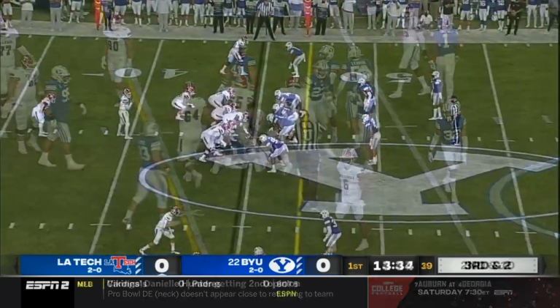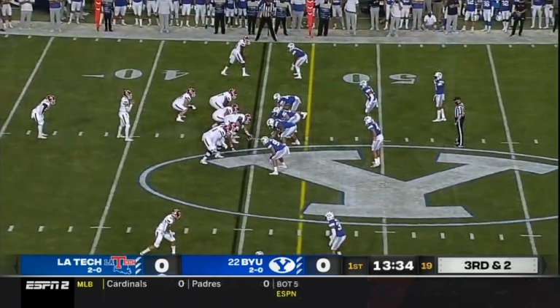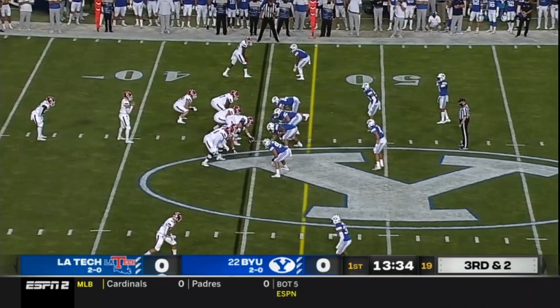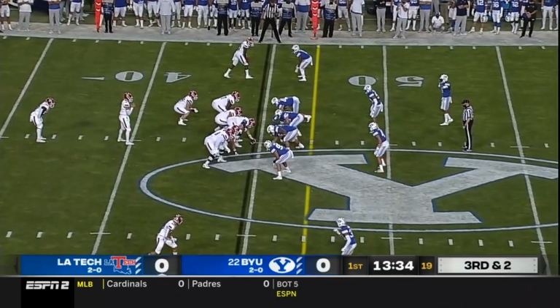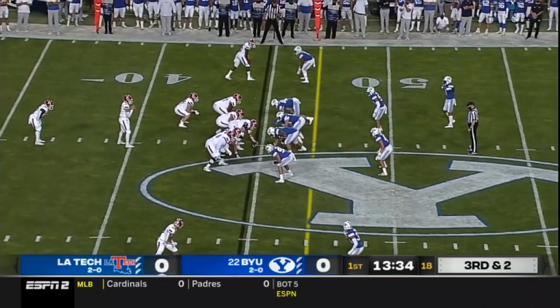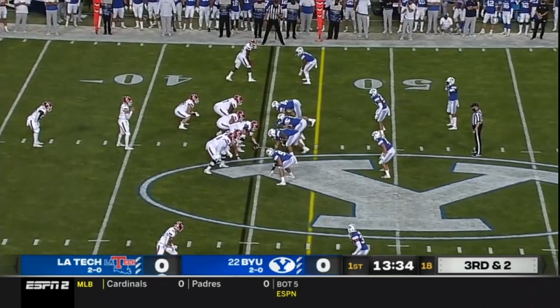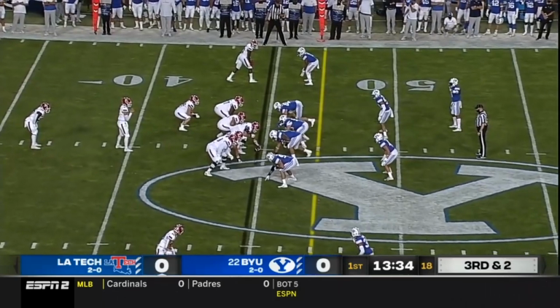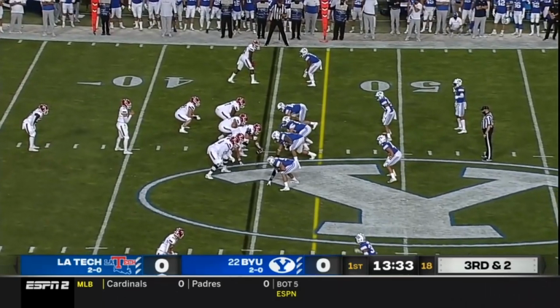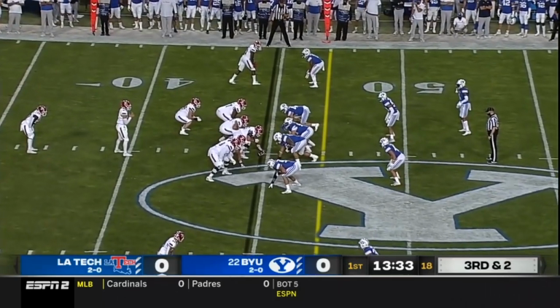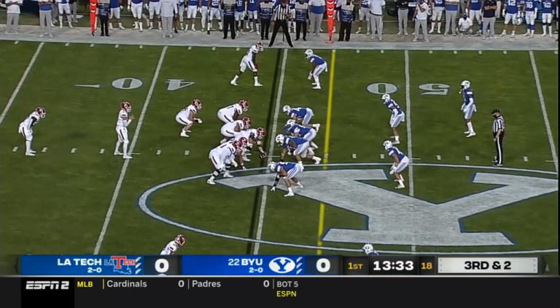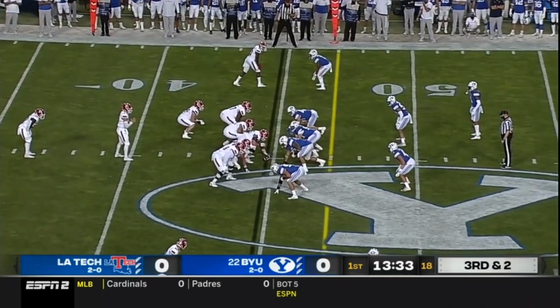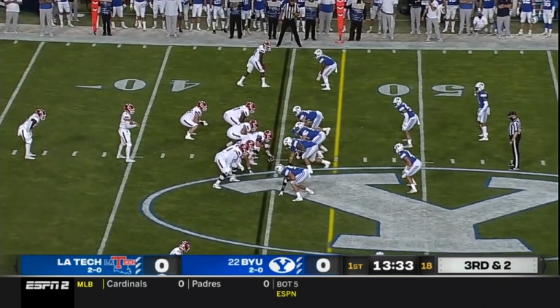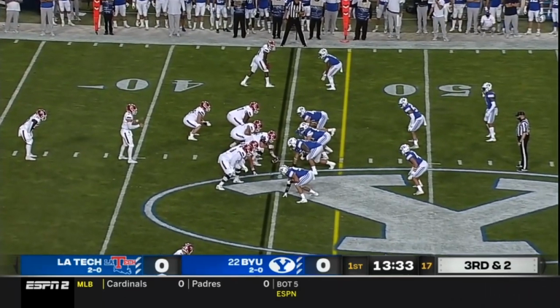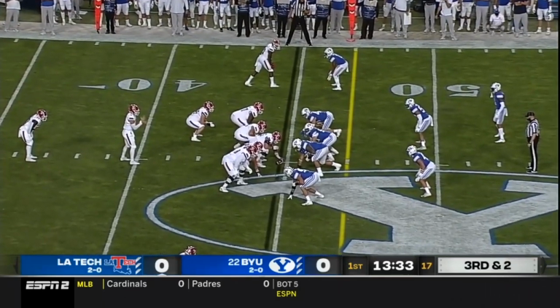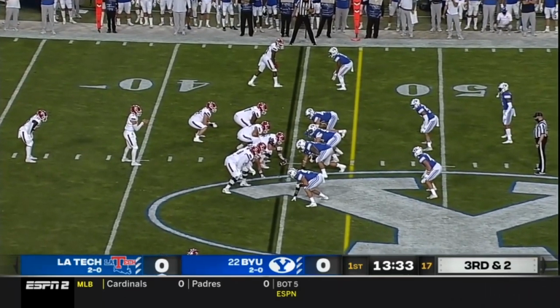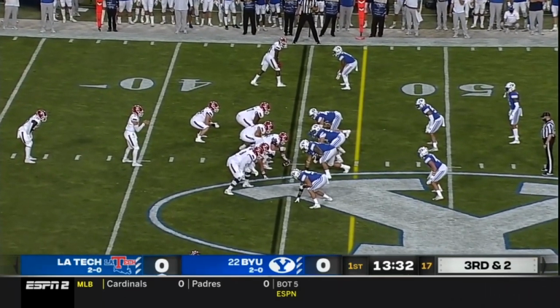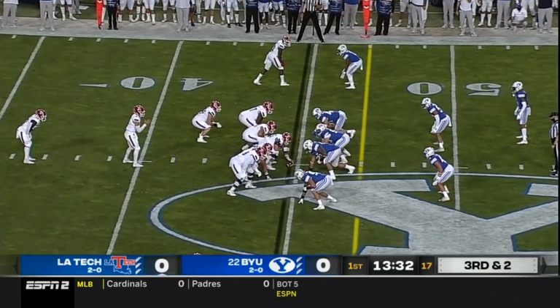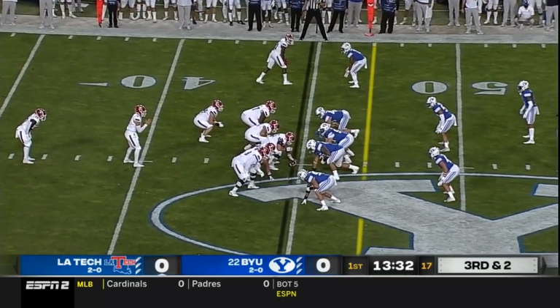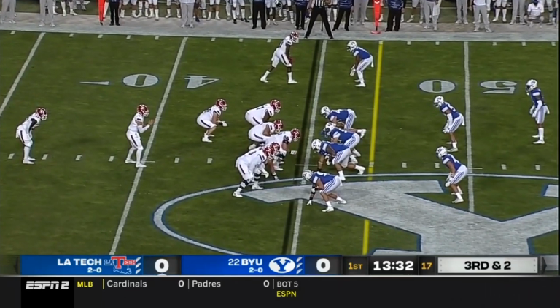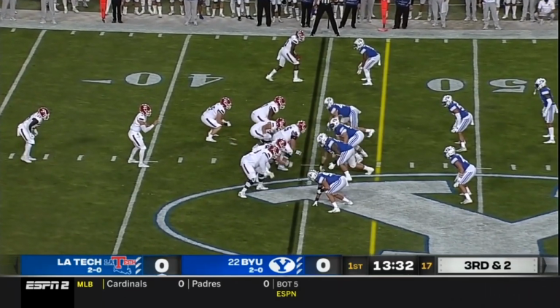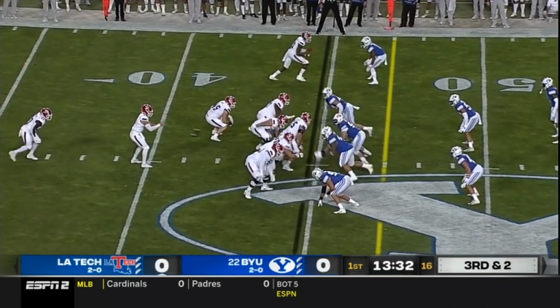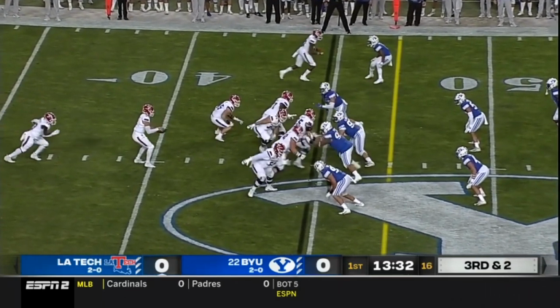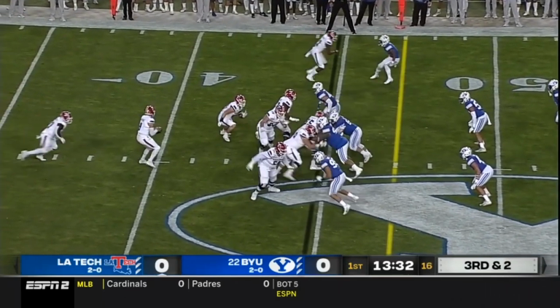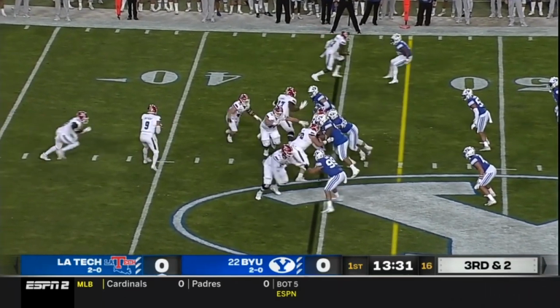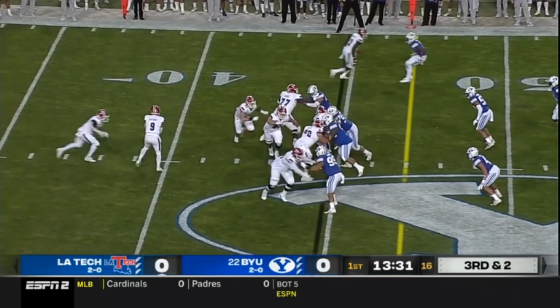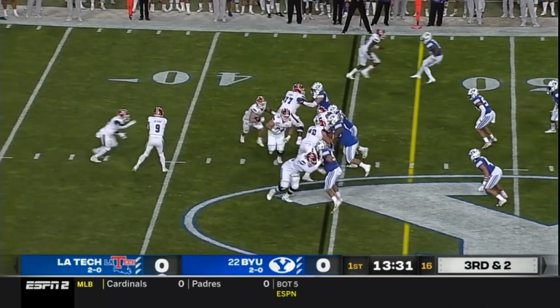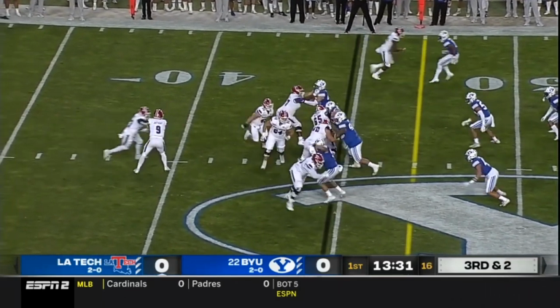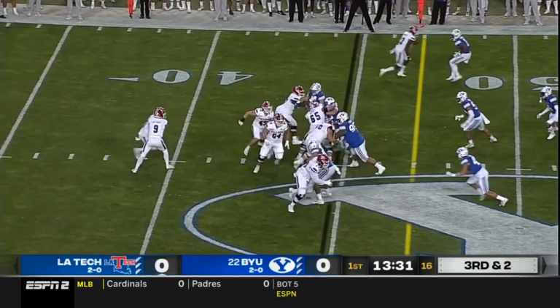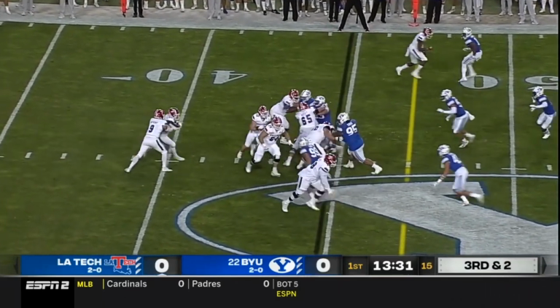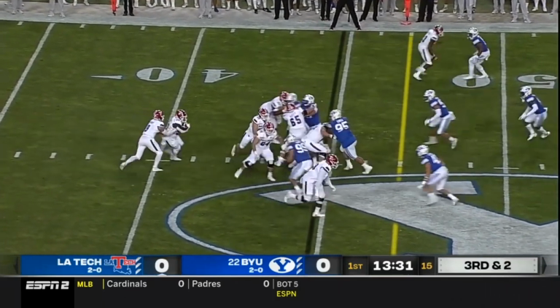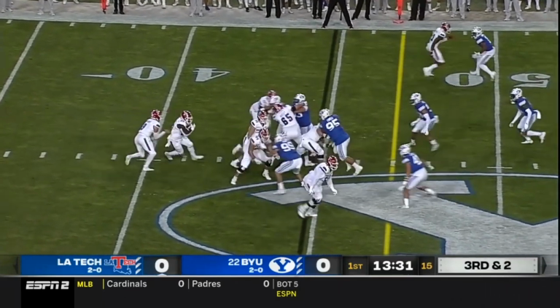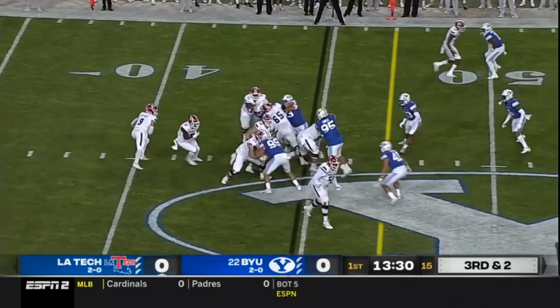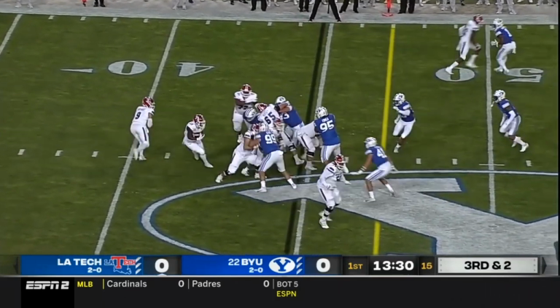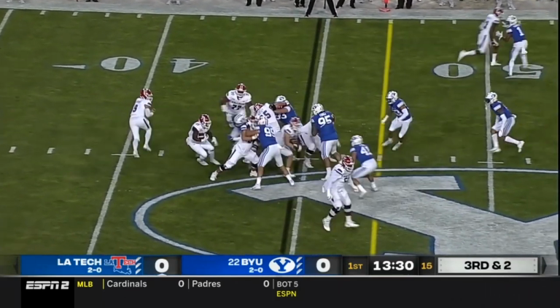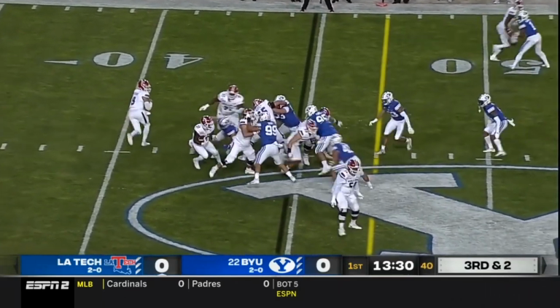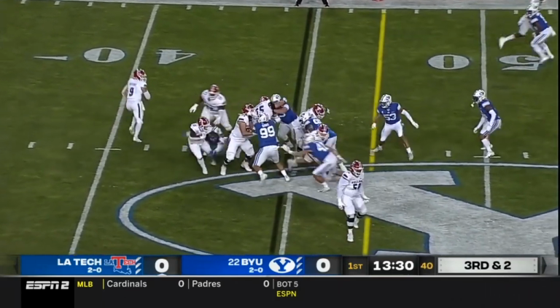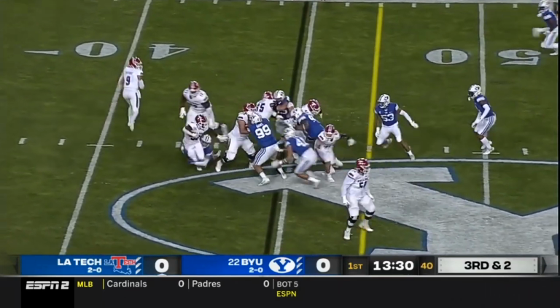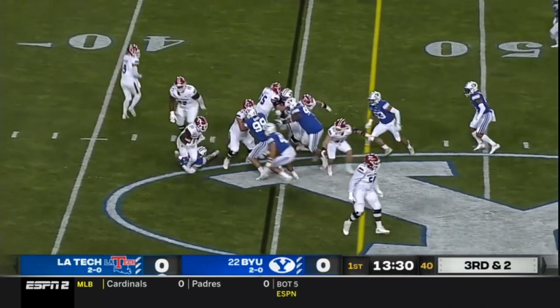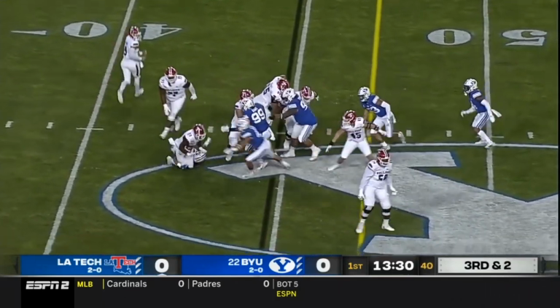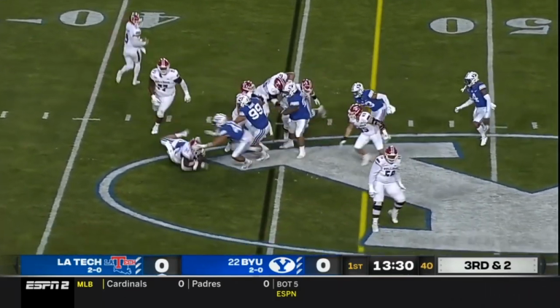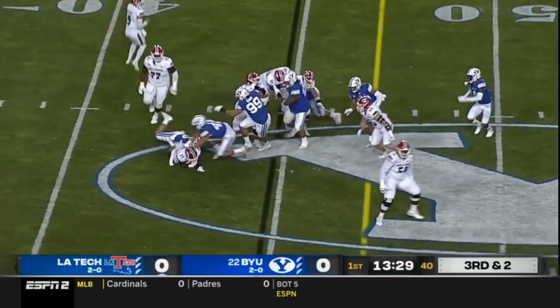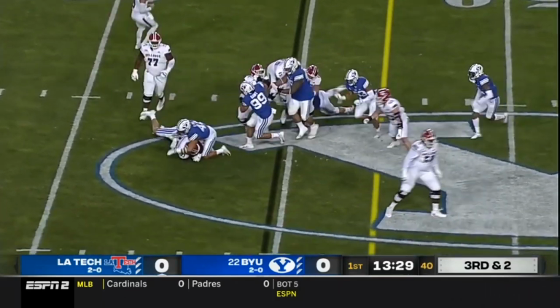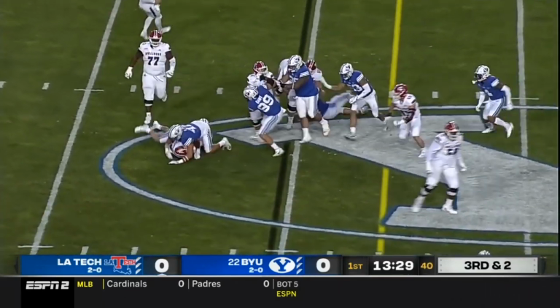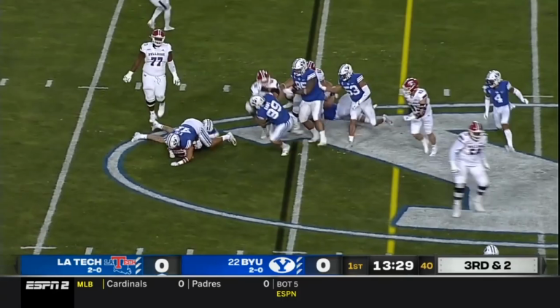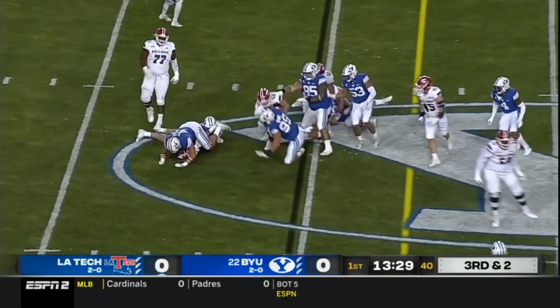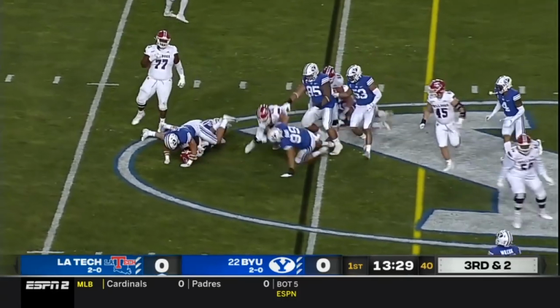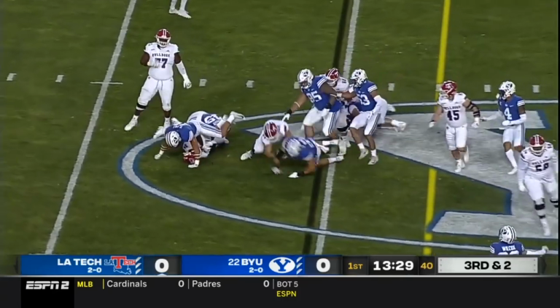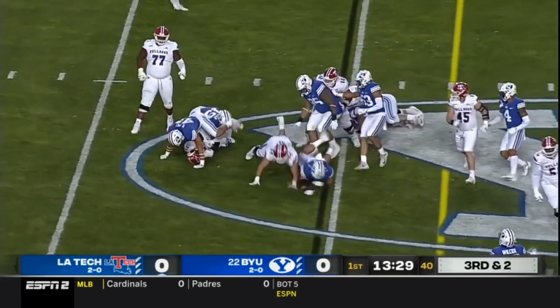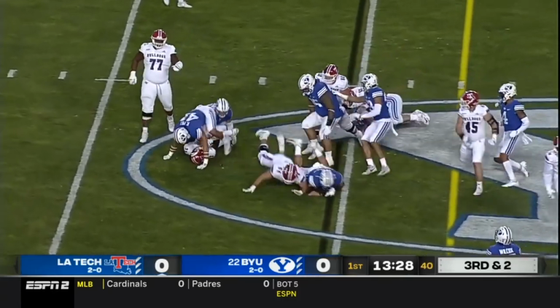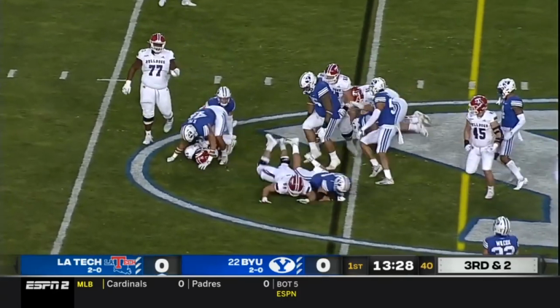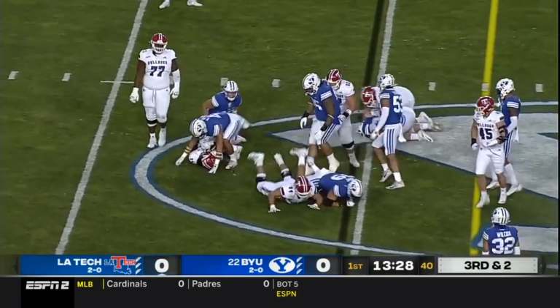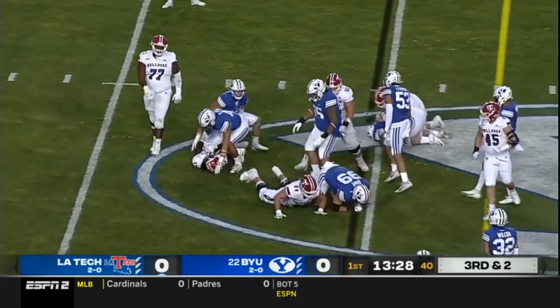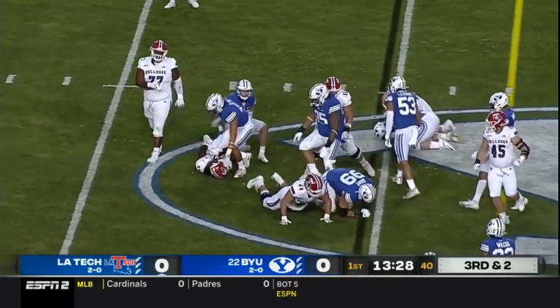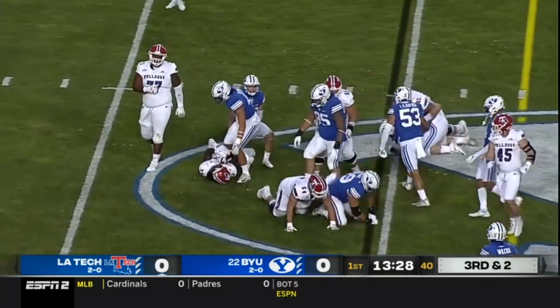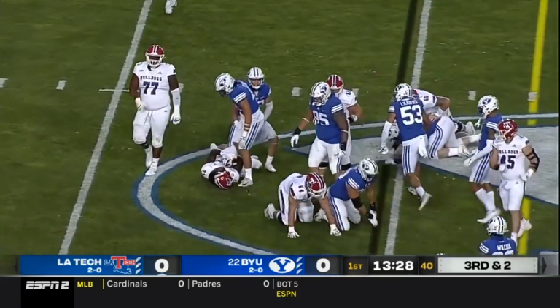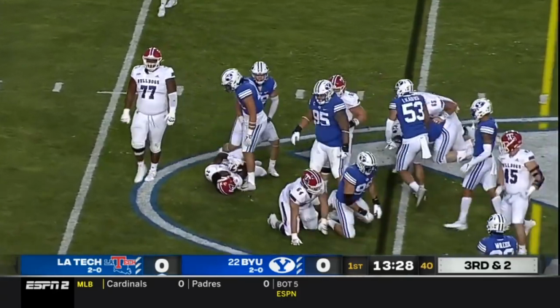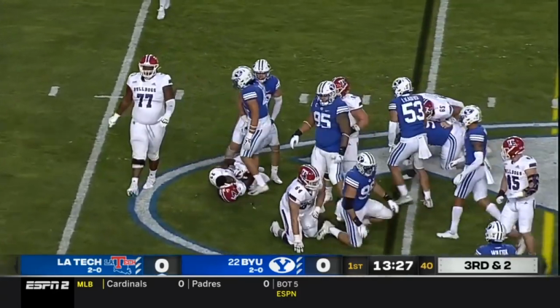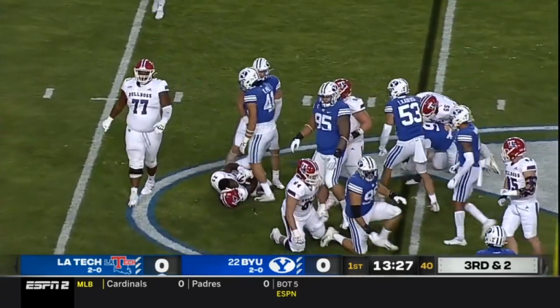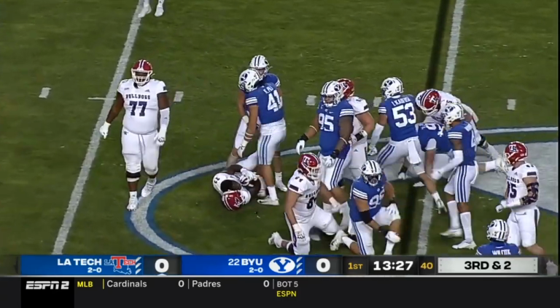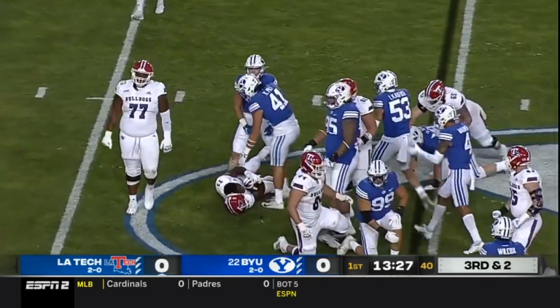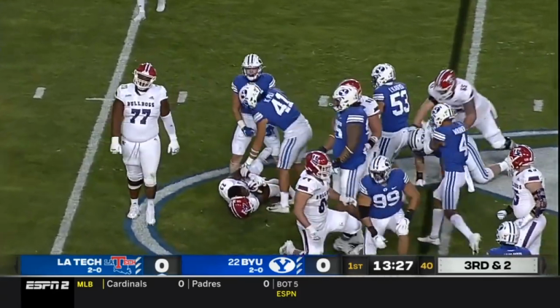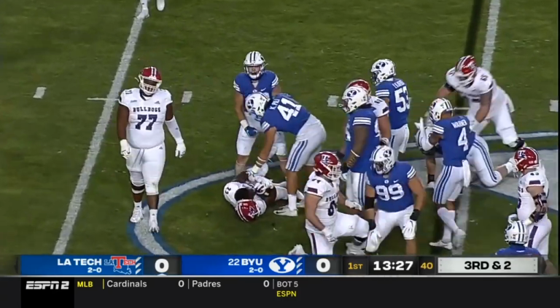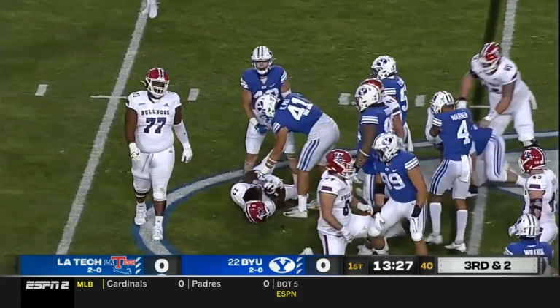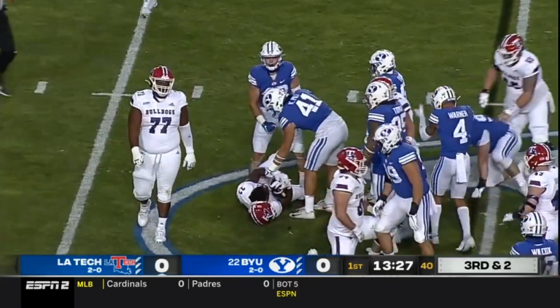They've tossed the tight ends off the roster. Andre's a fan. From a pistol-type formation, they hand the ball off and the tackle in the backfield happens a lot.